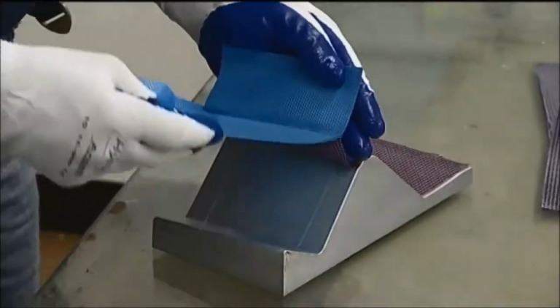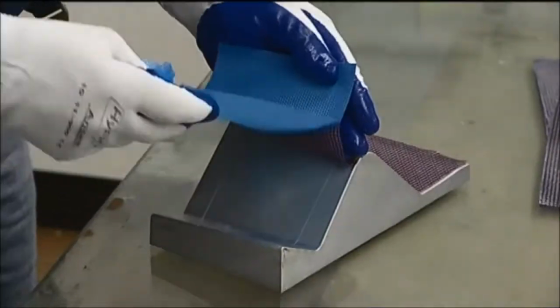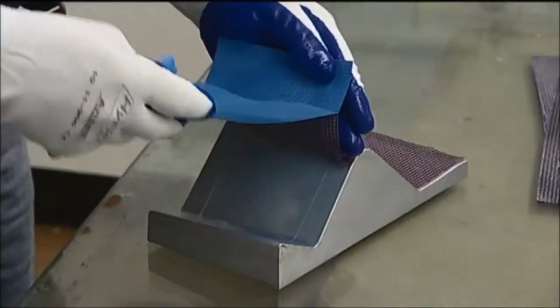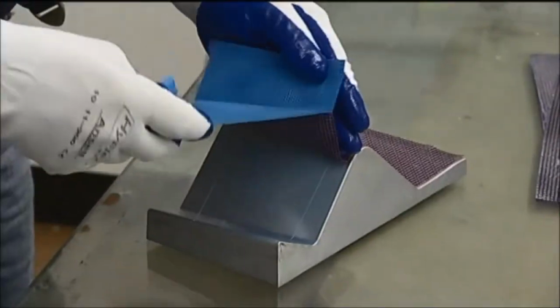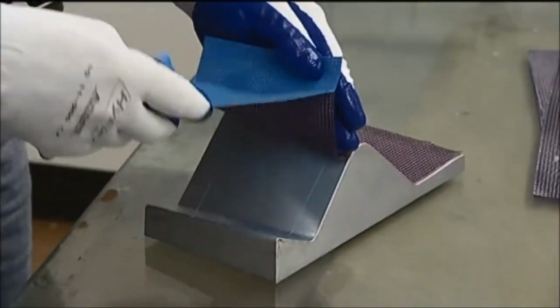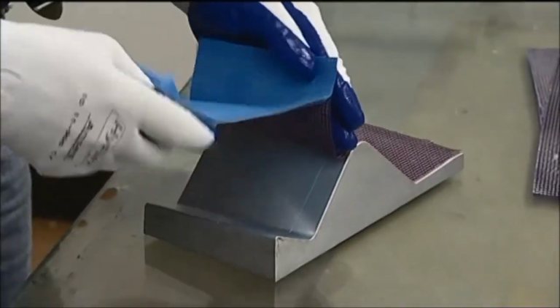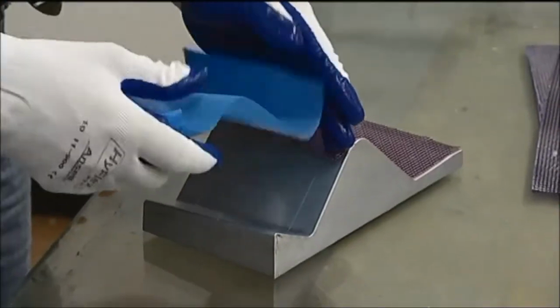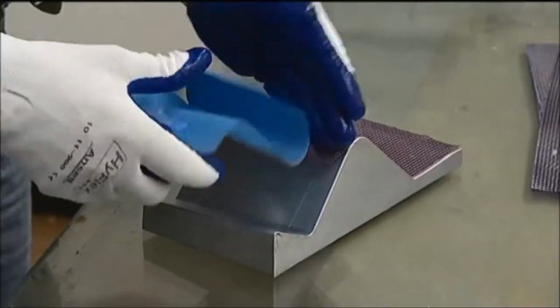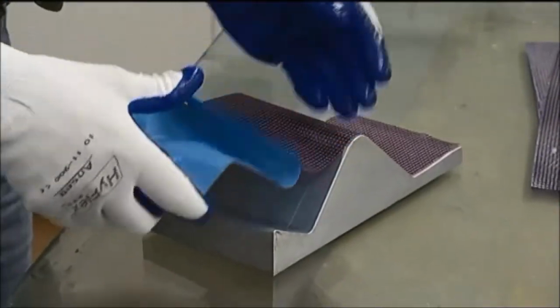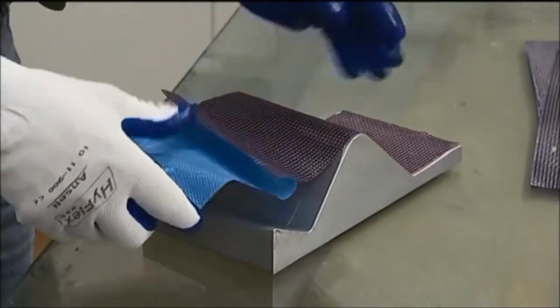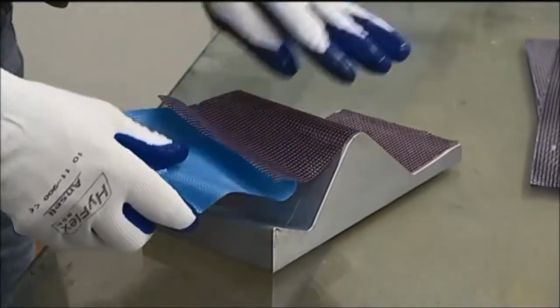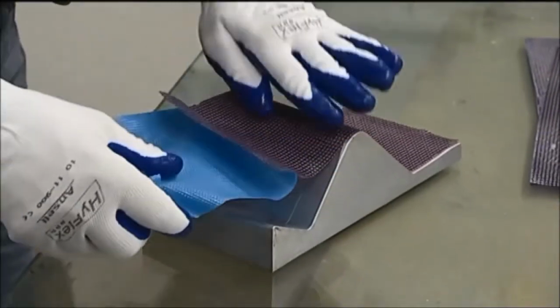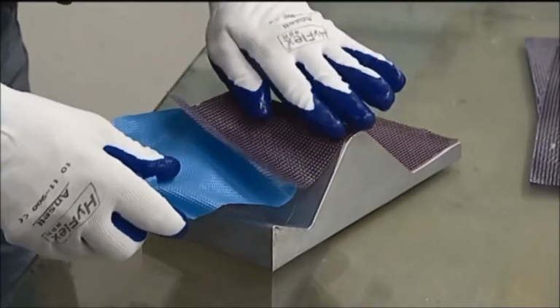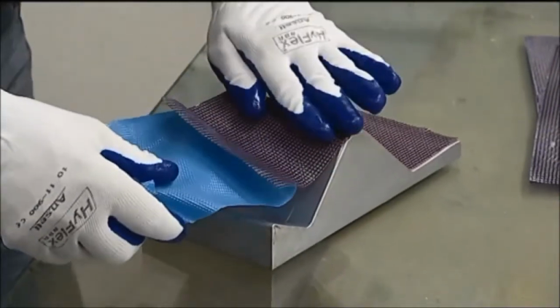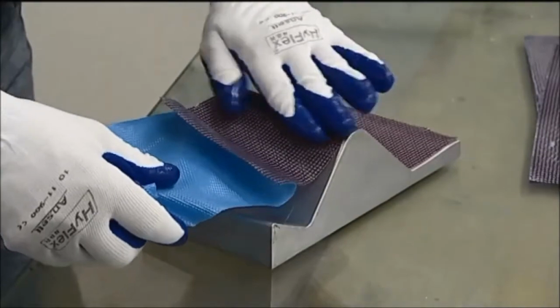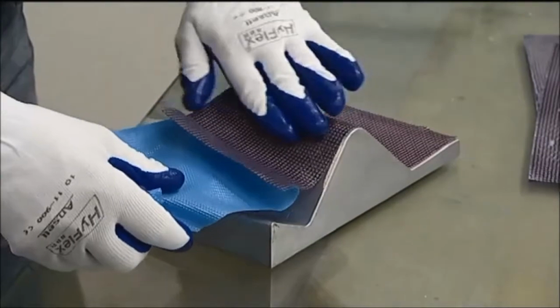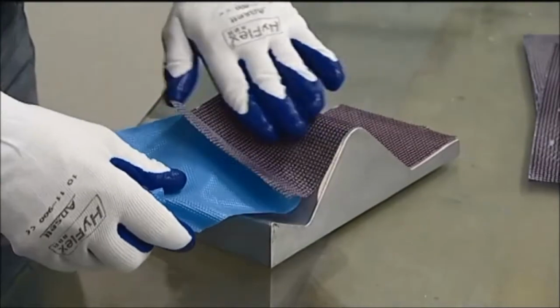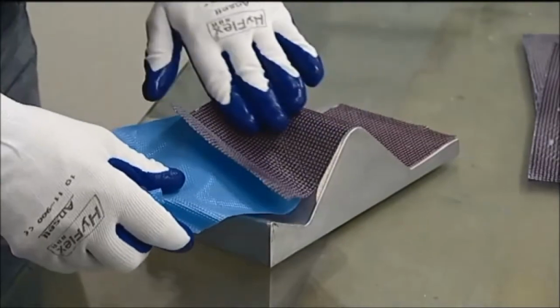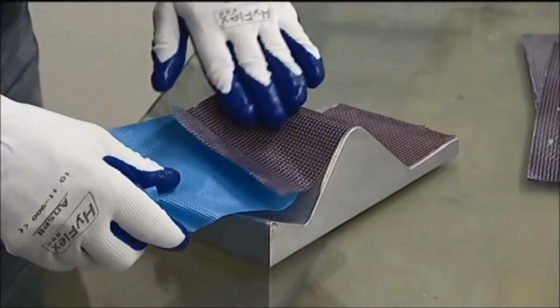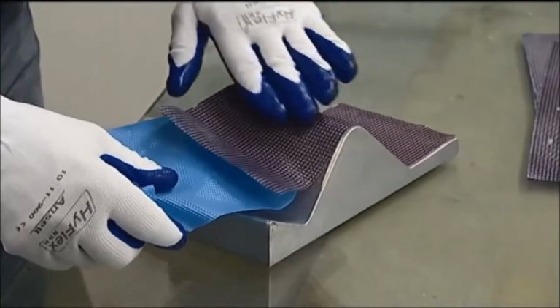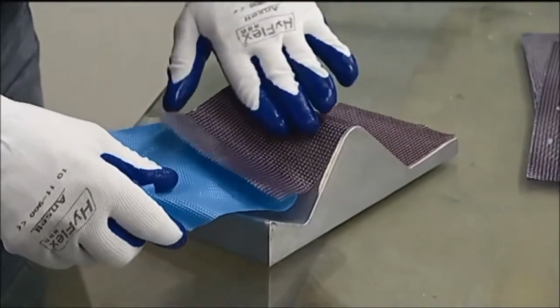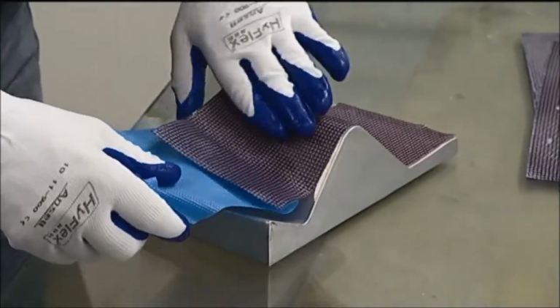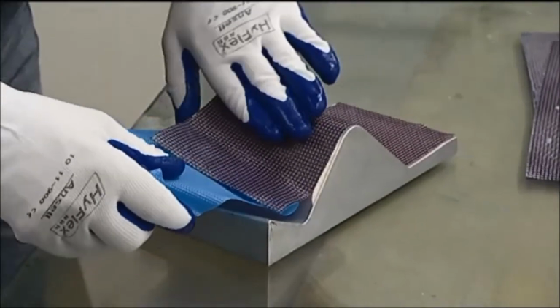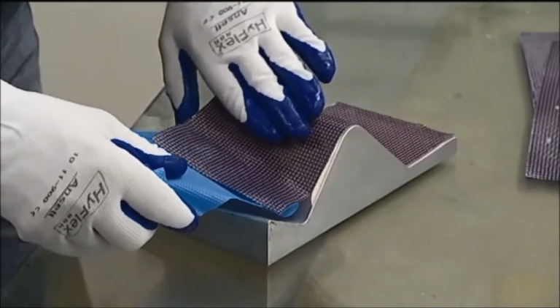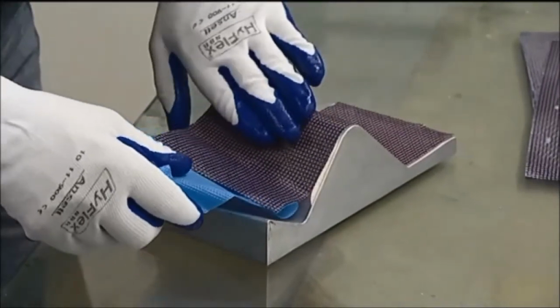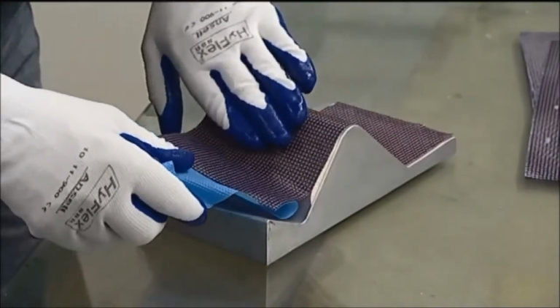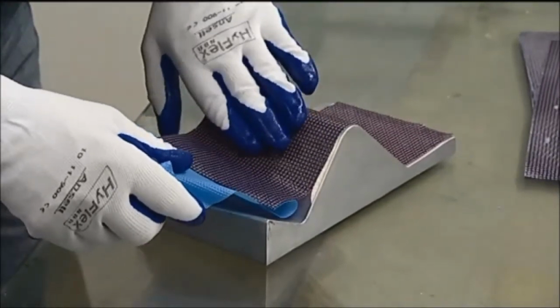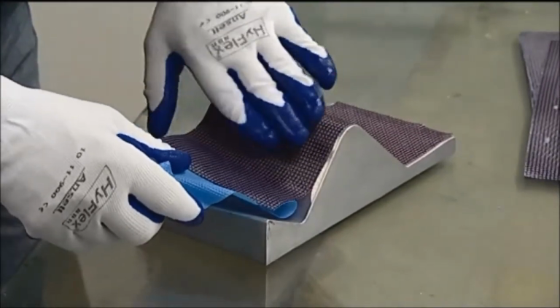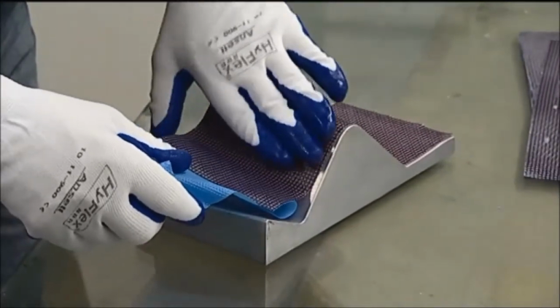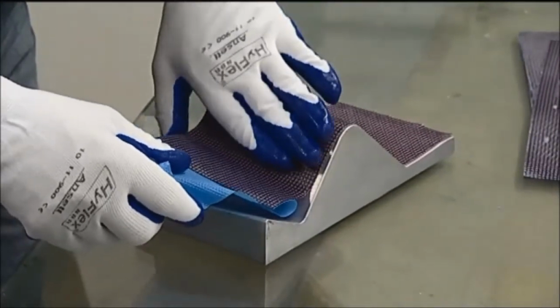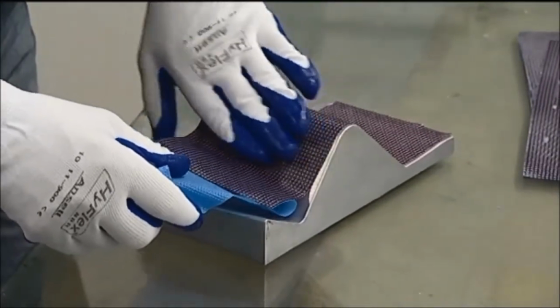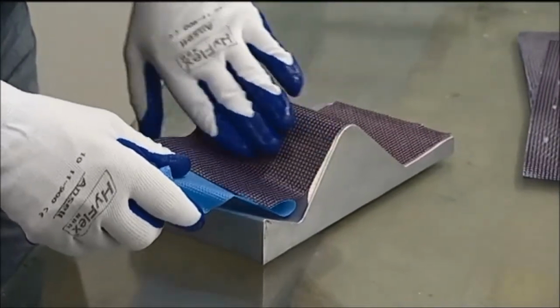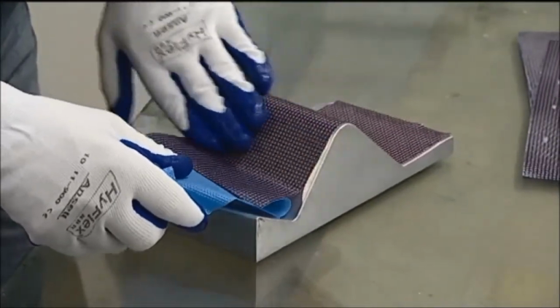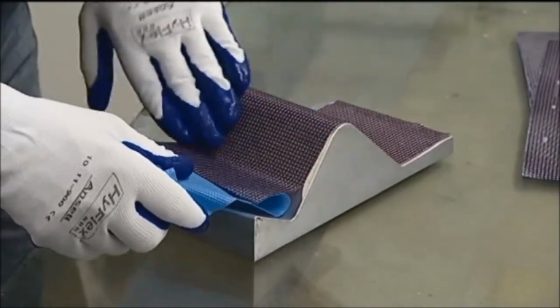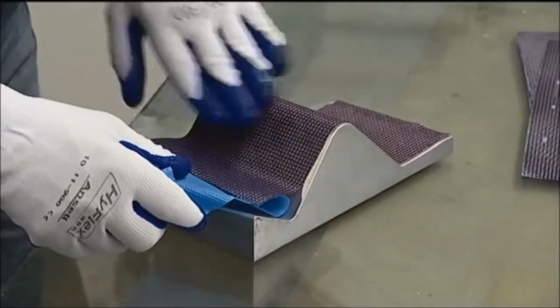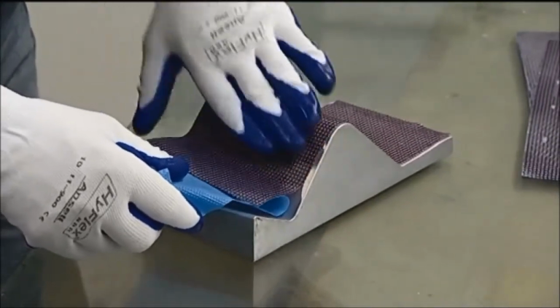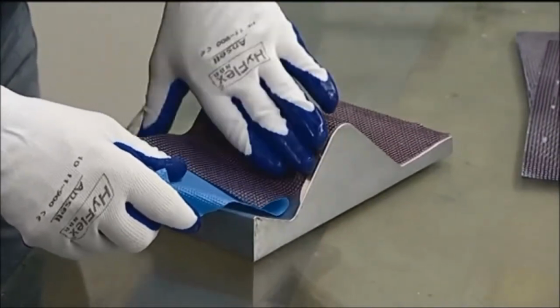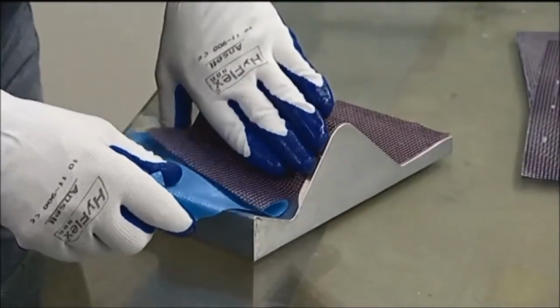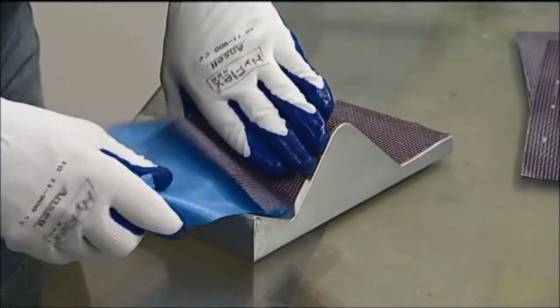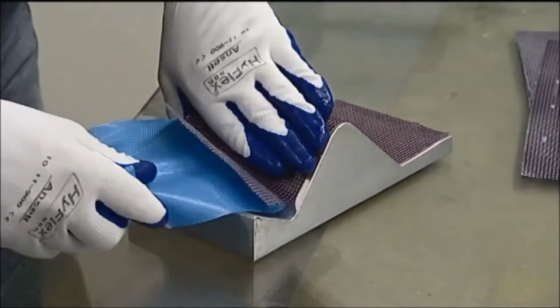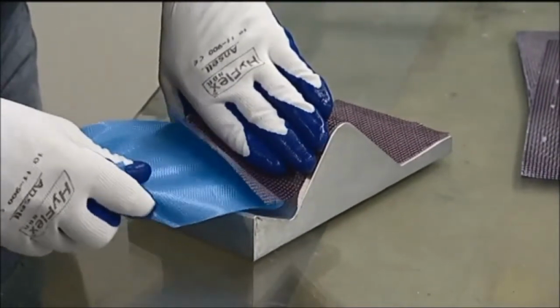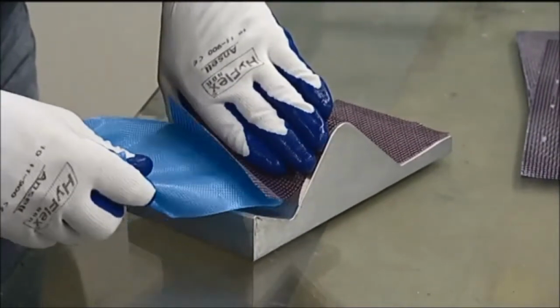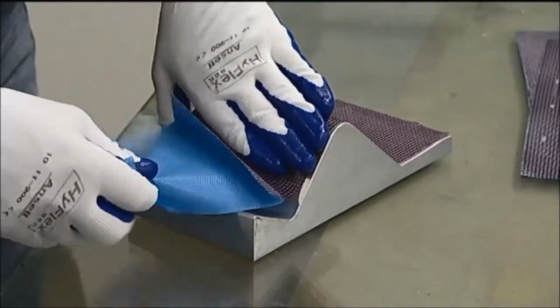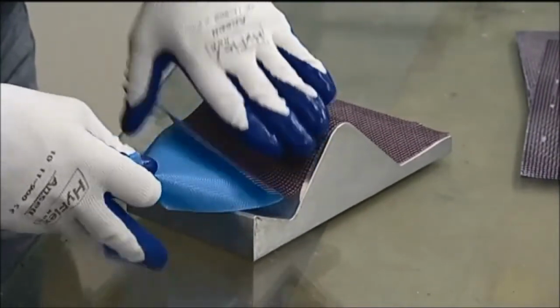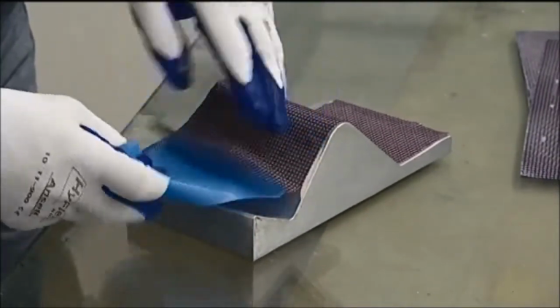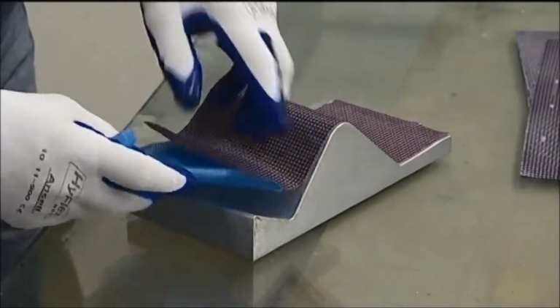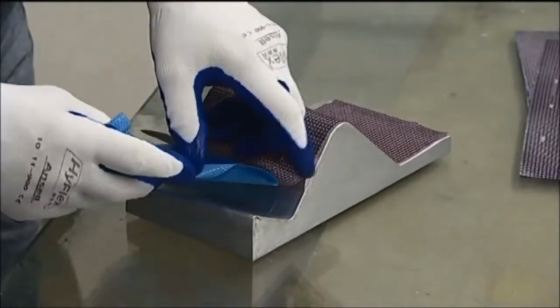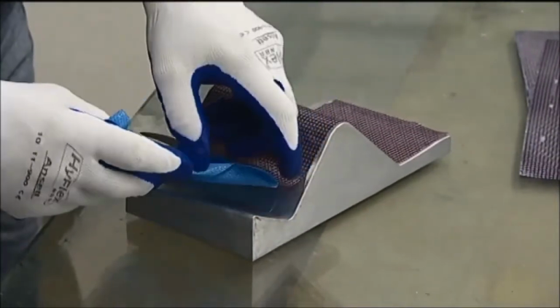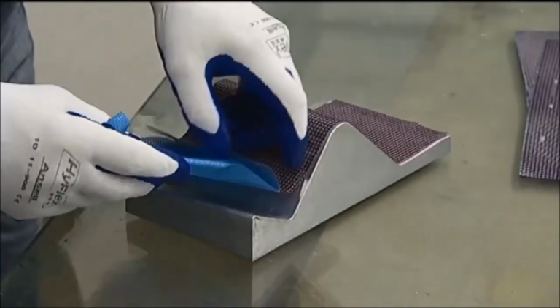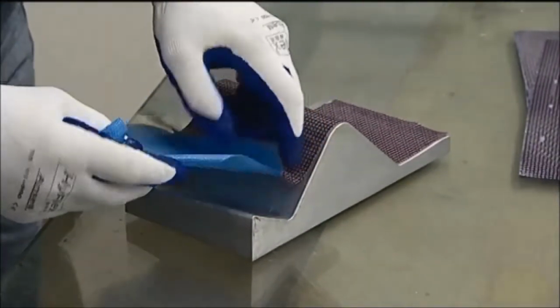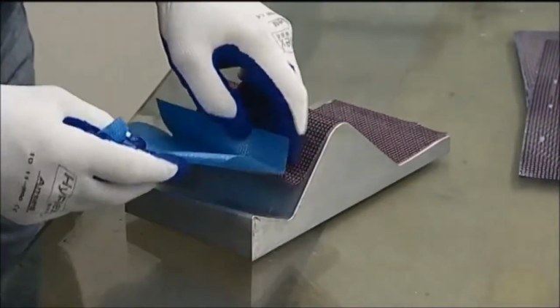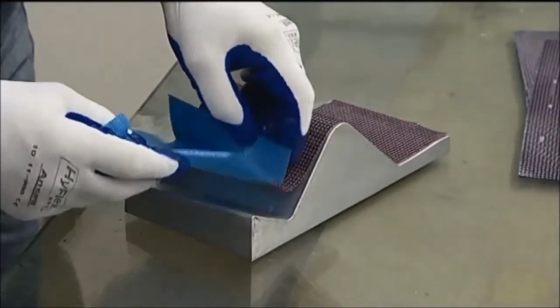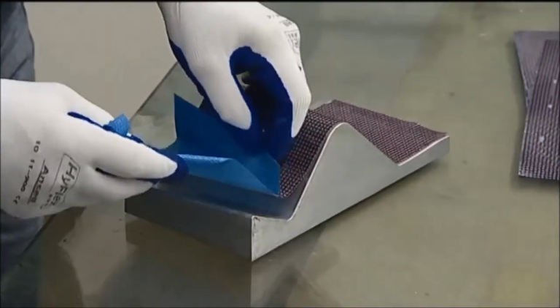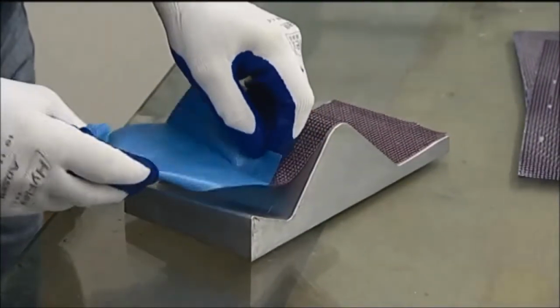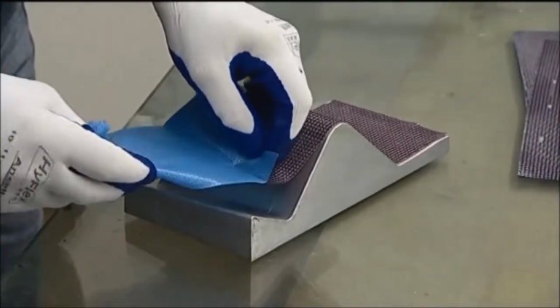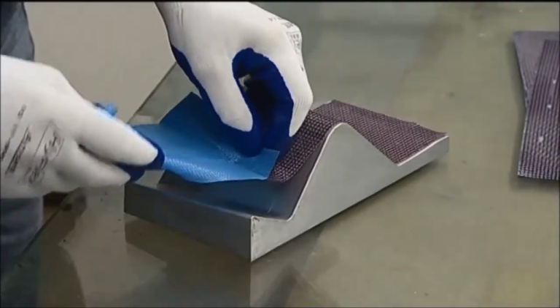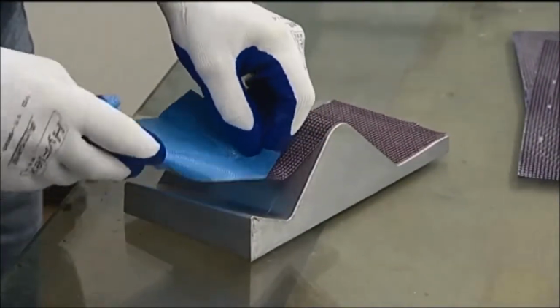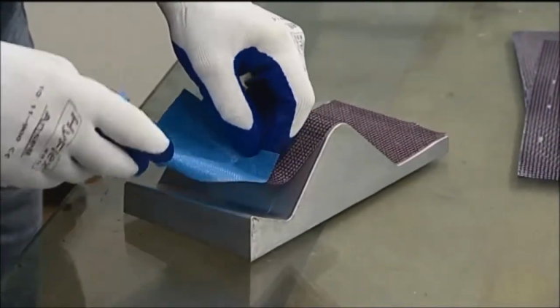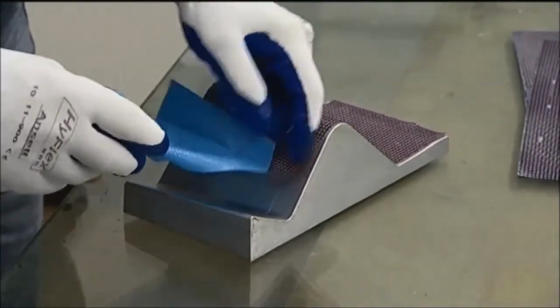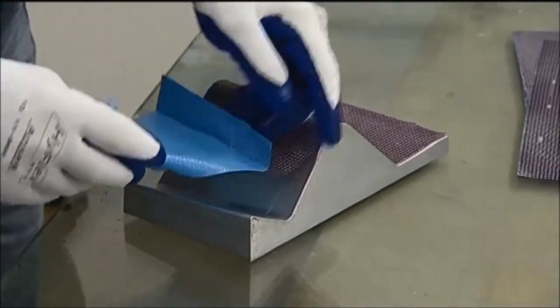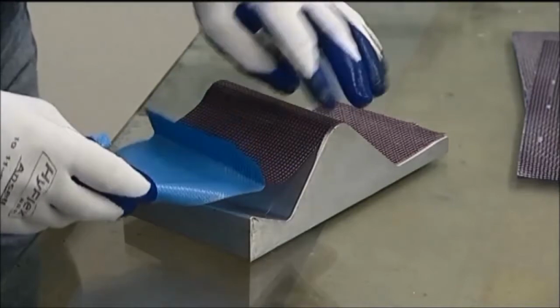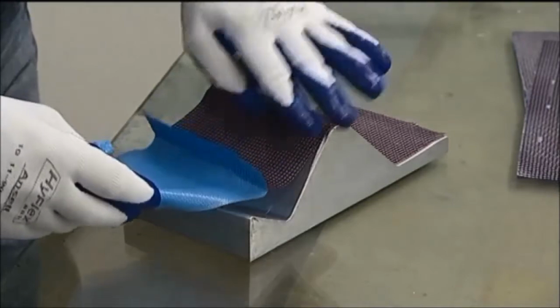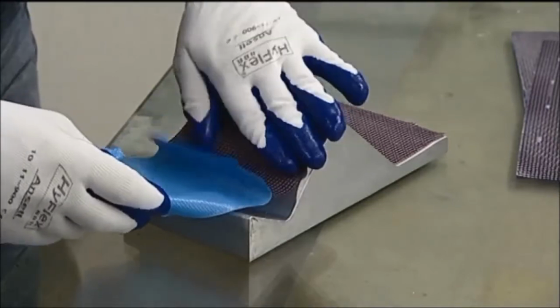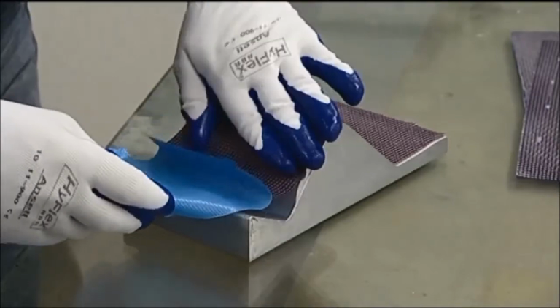The sheets of pre-preg are placed onto the surface of the mould, and layer after layer is applied until the proper thickness is reached.